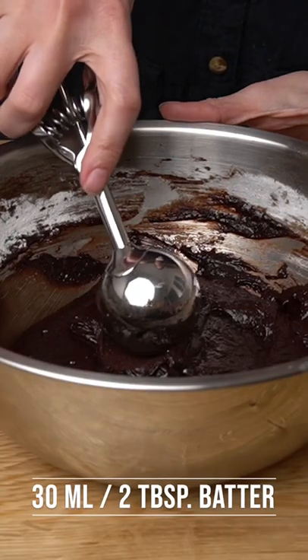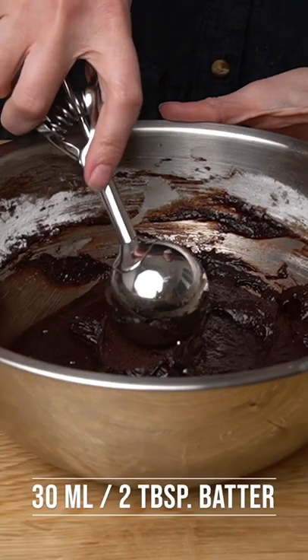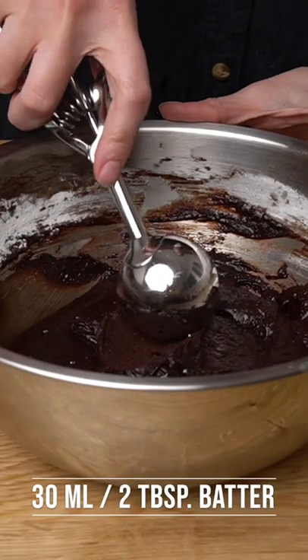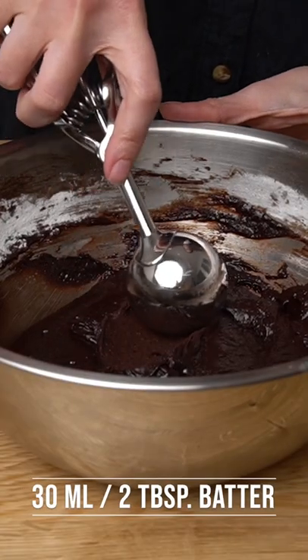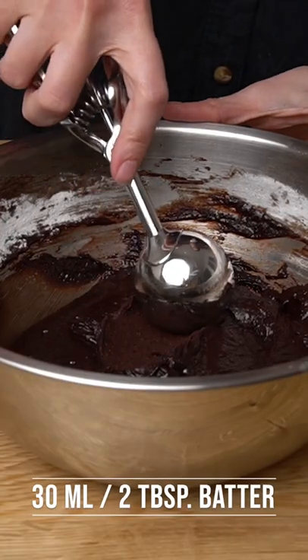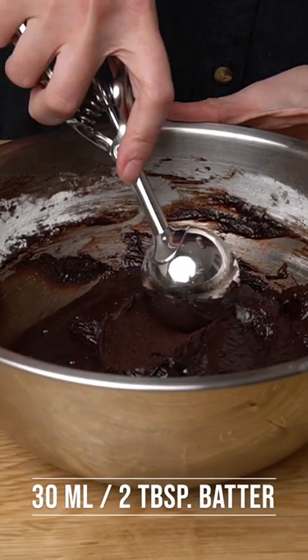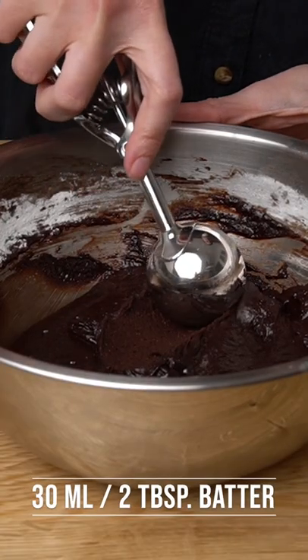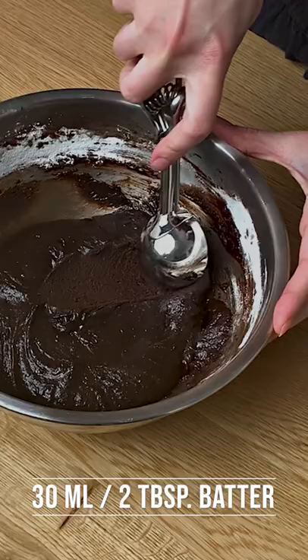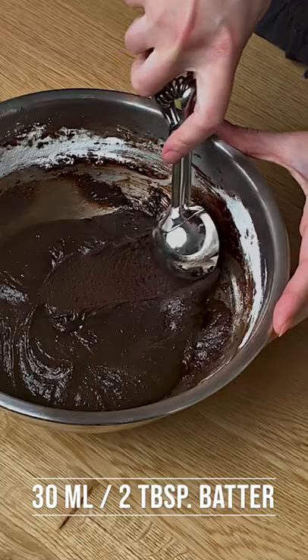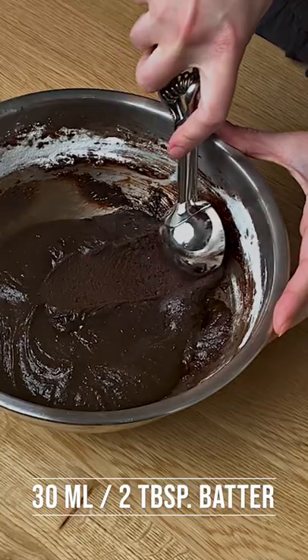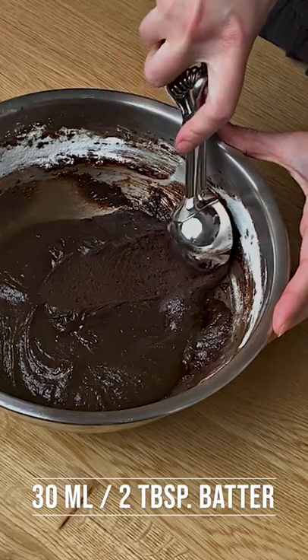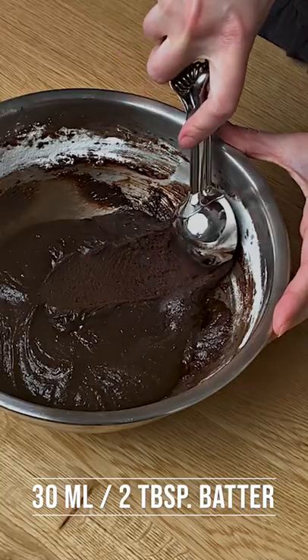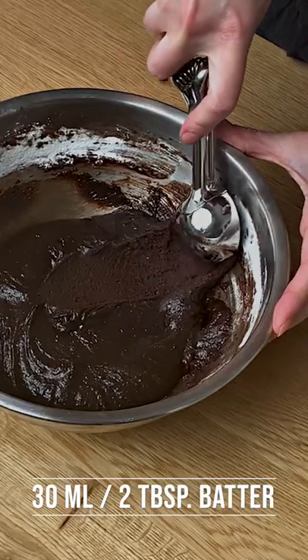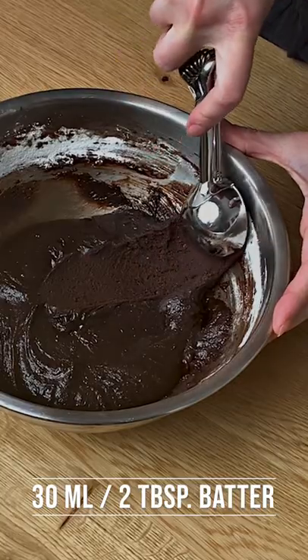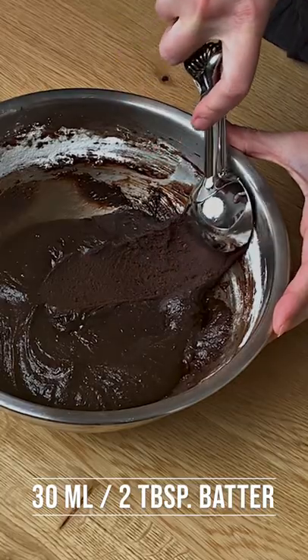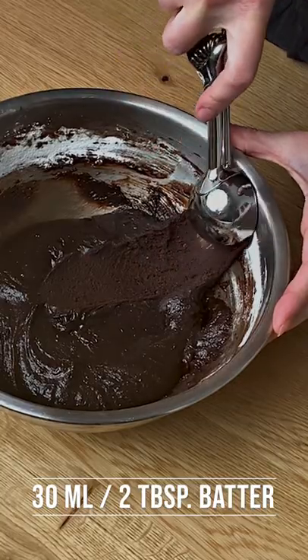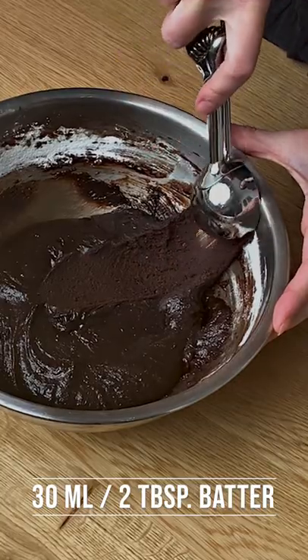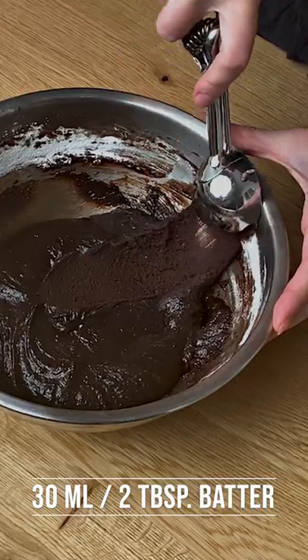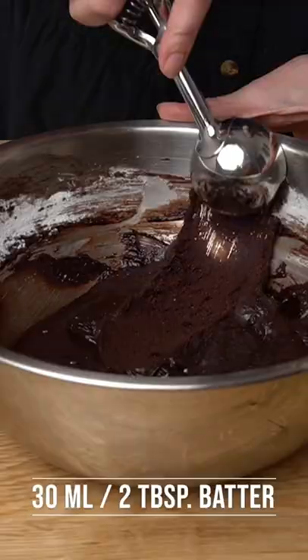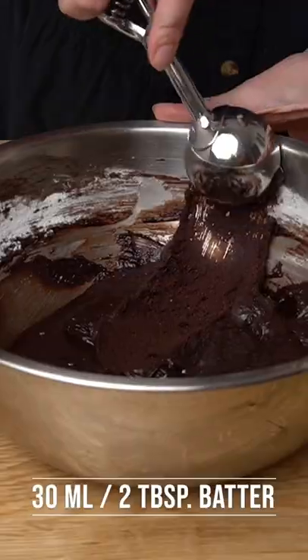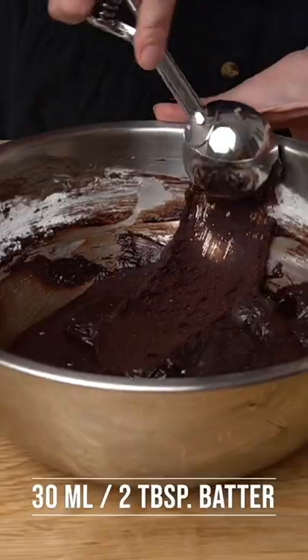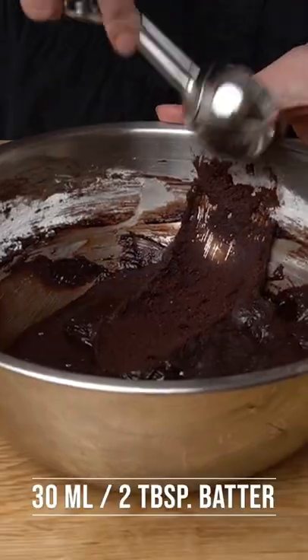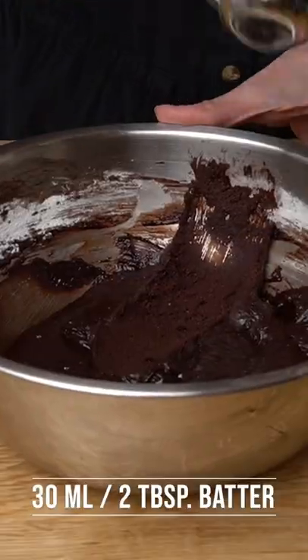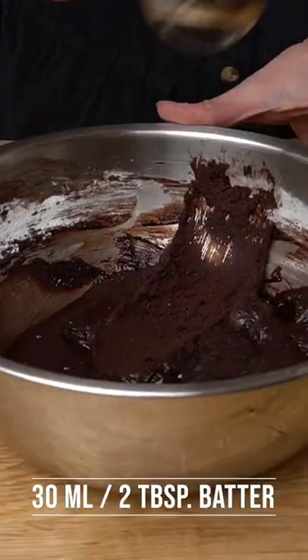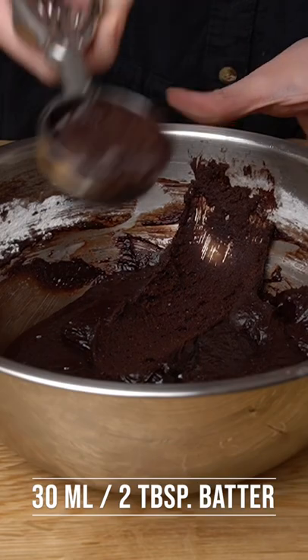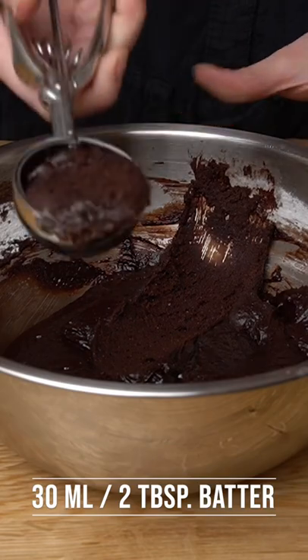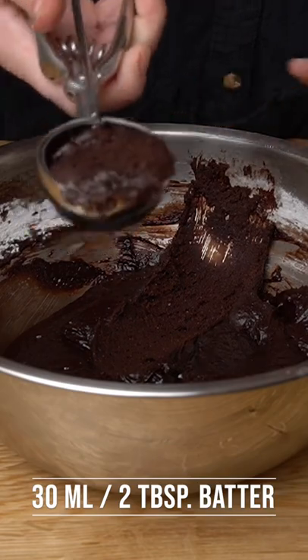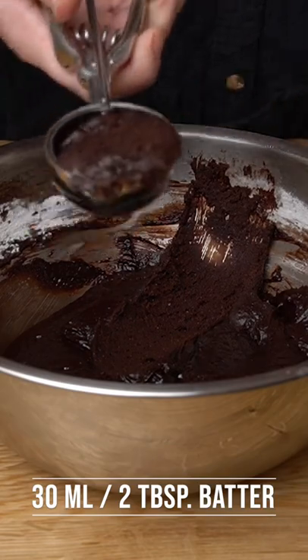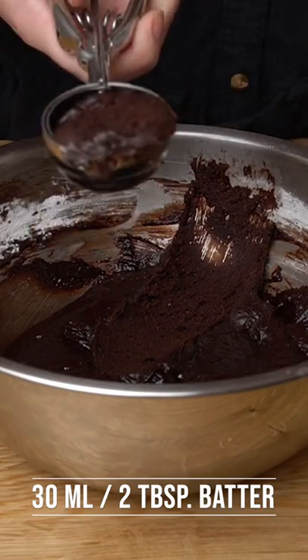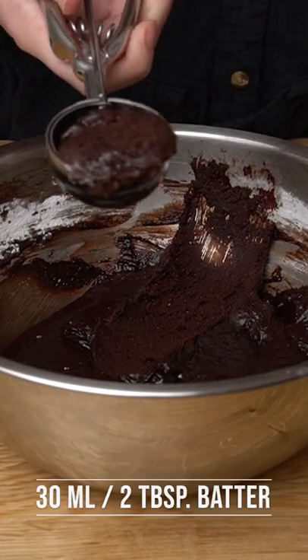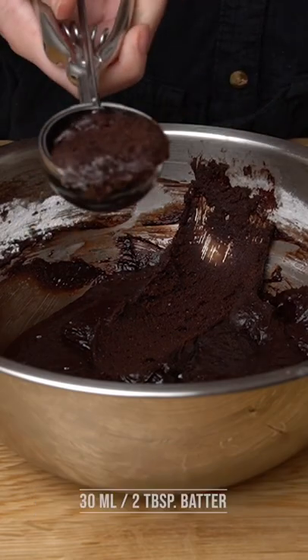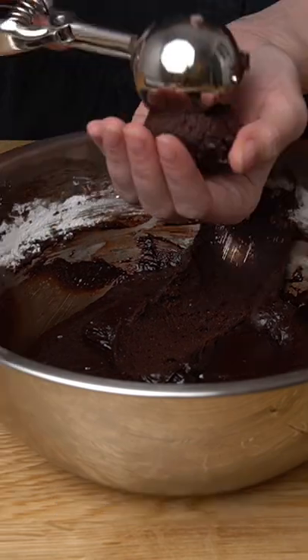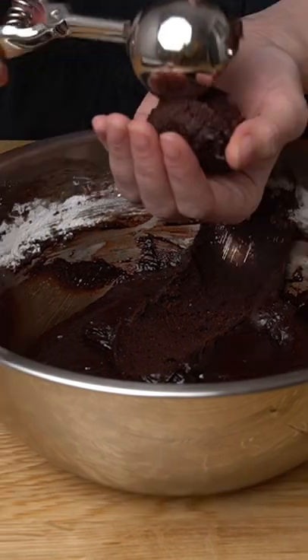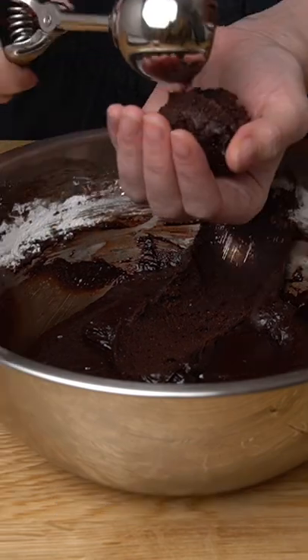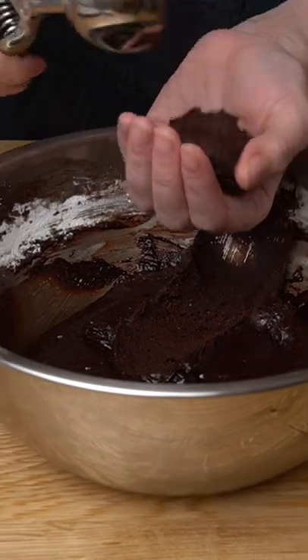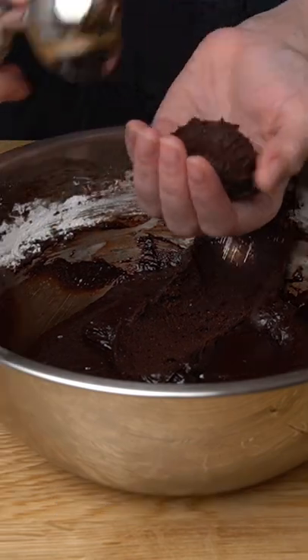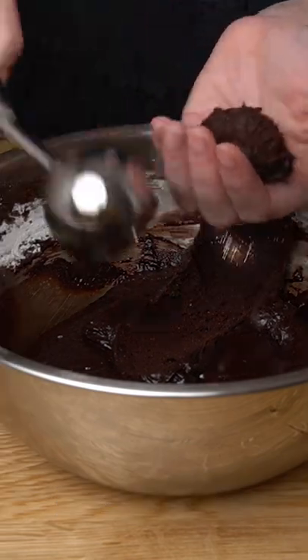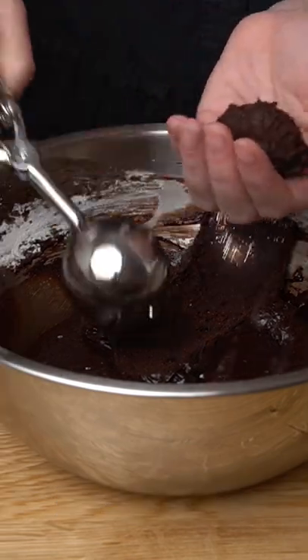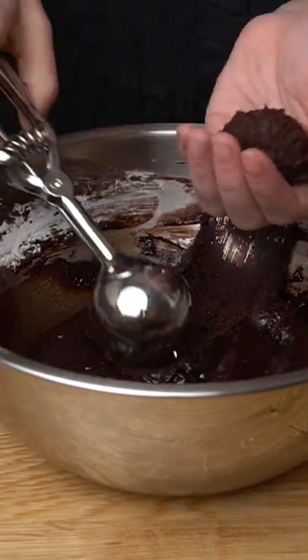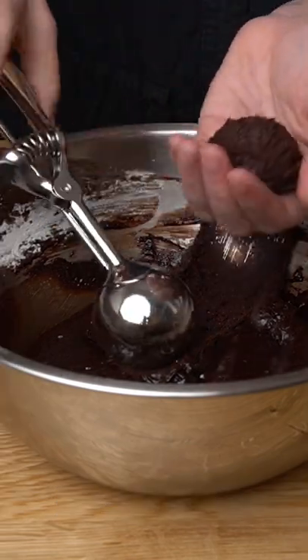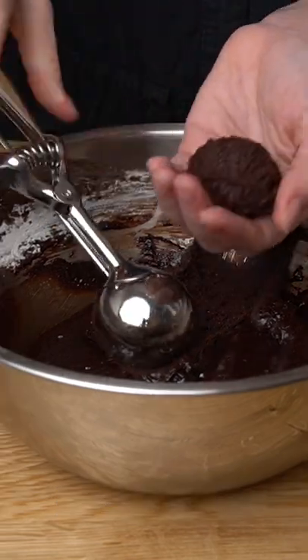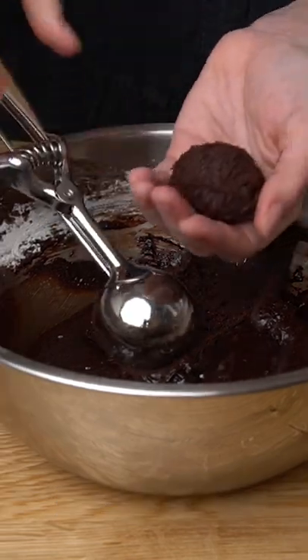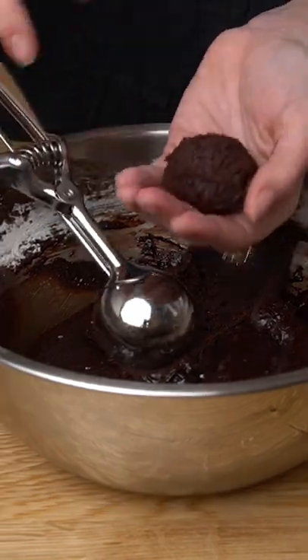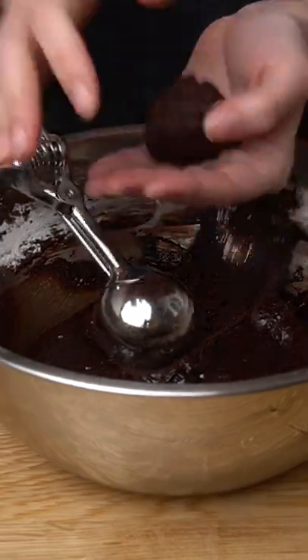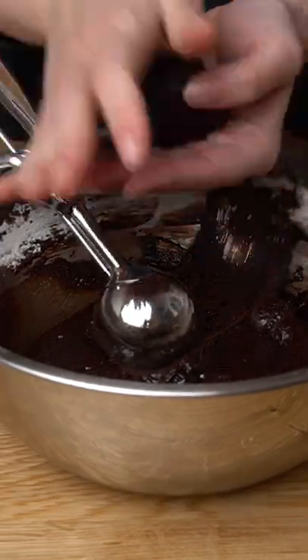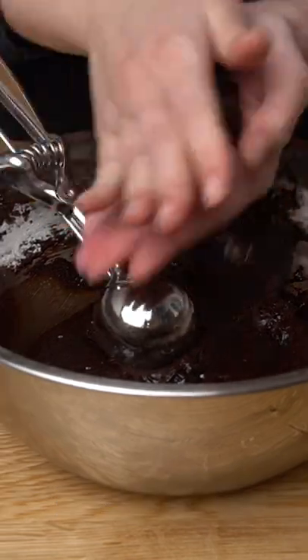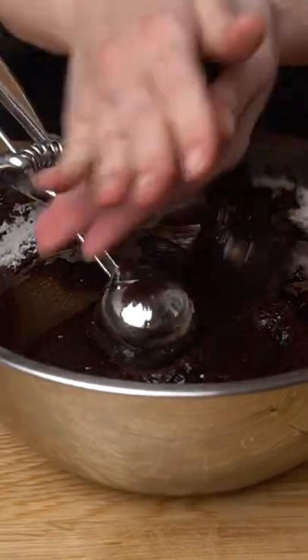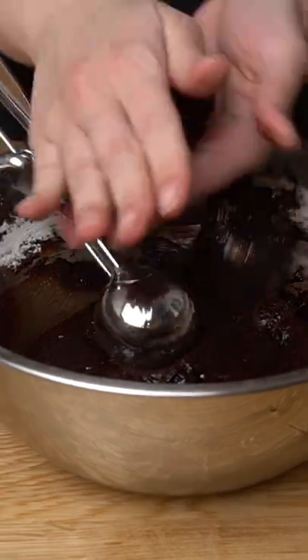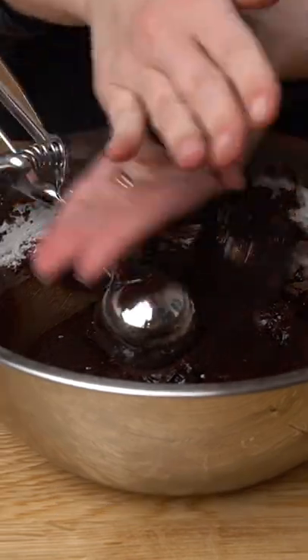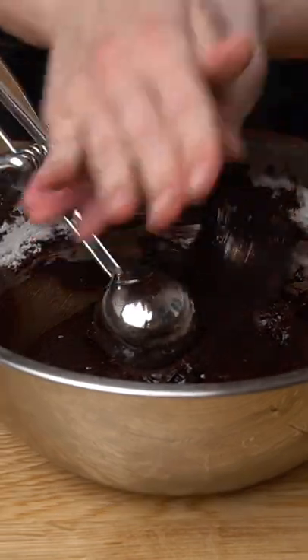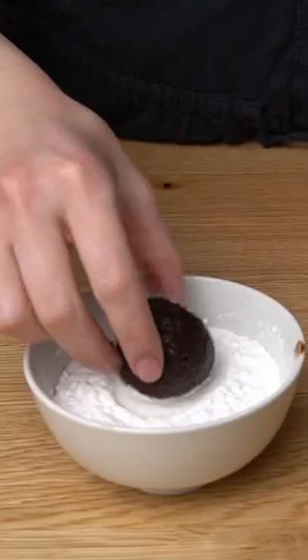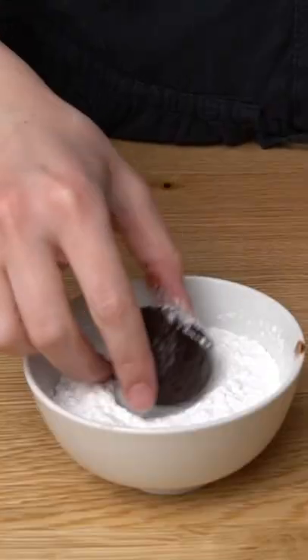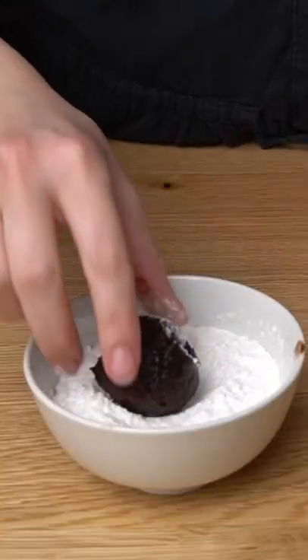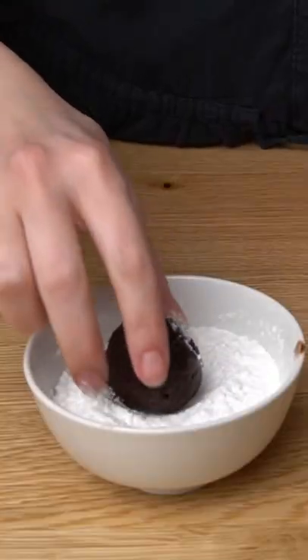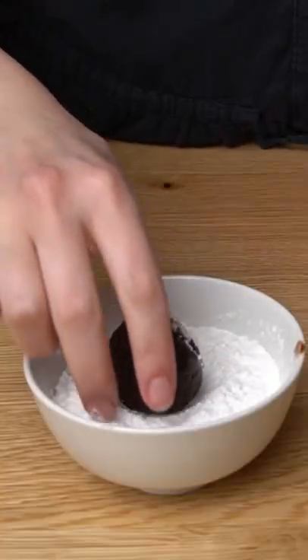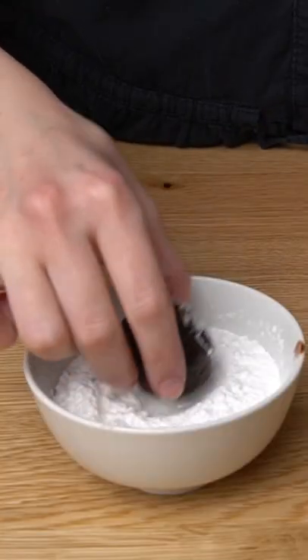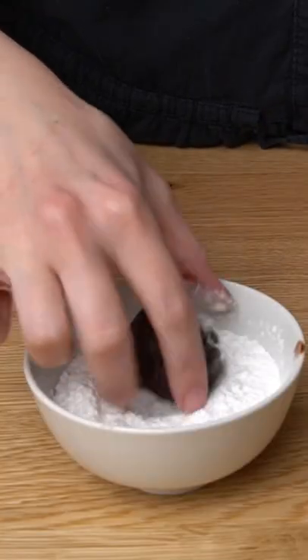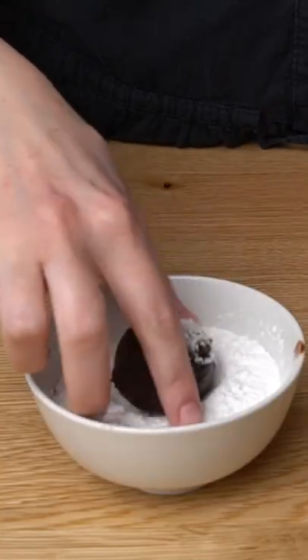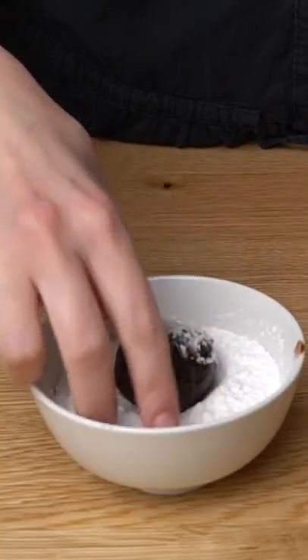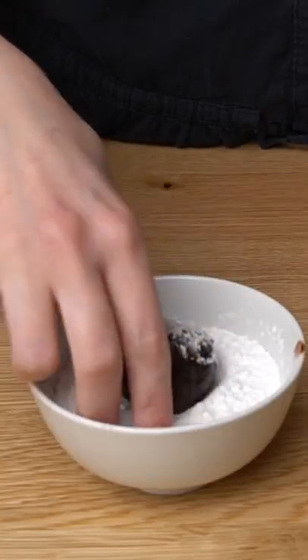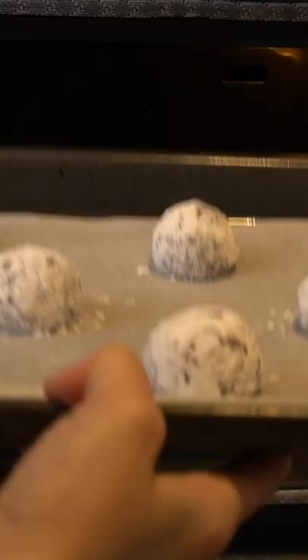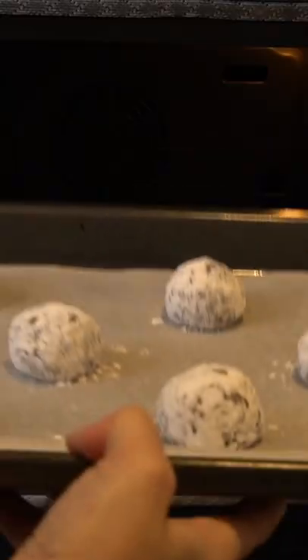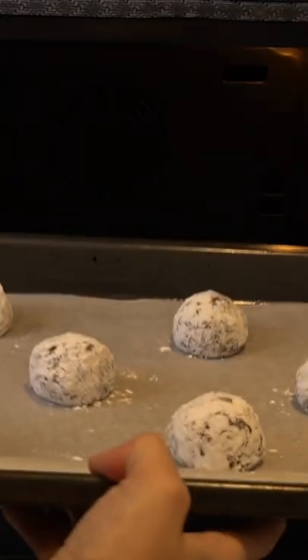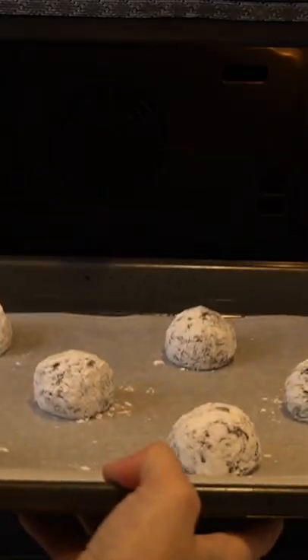Shape them. Using an ice cream spoon, take a portion of the dough. With your hands, give it a round shape, and coat the cookie in icing sugar.